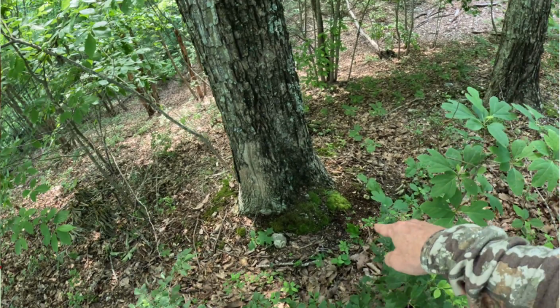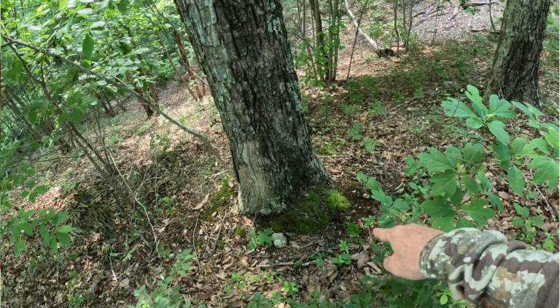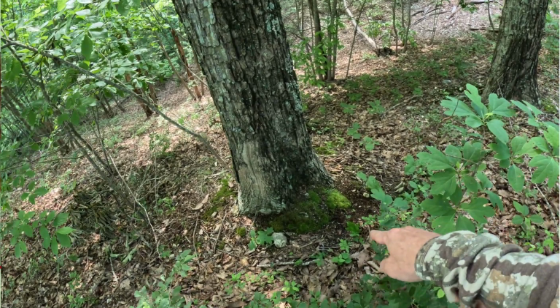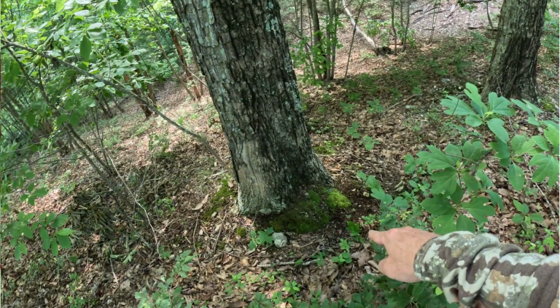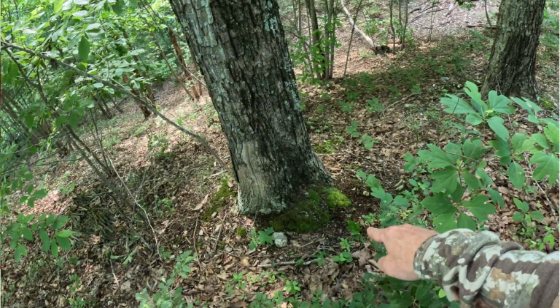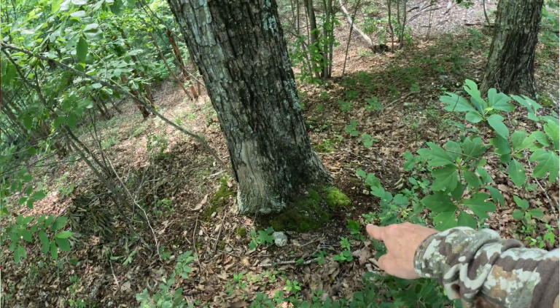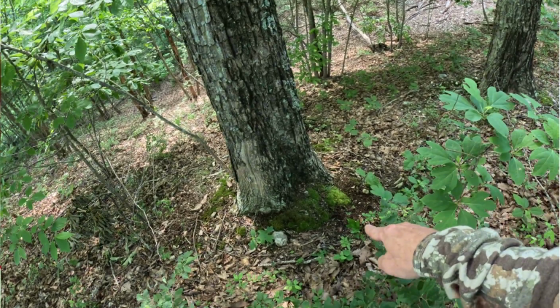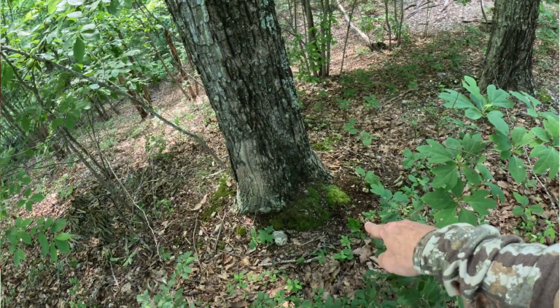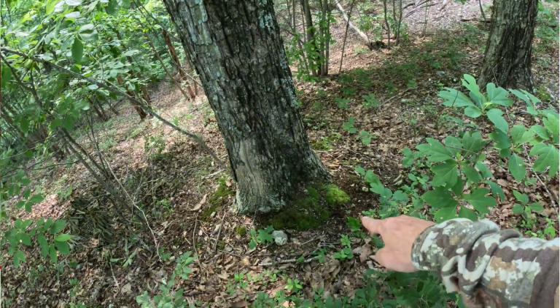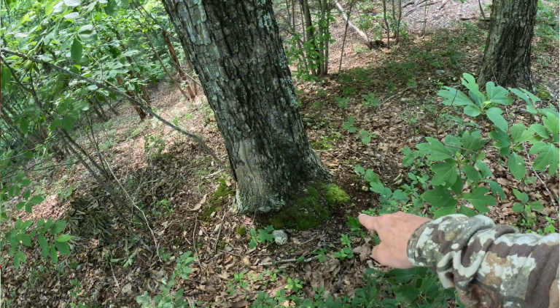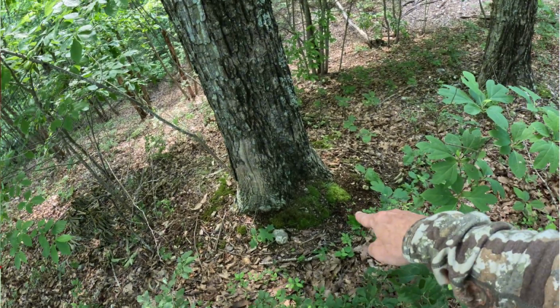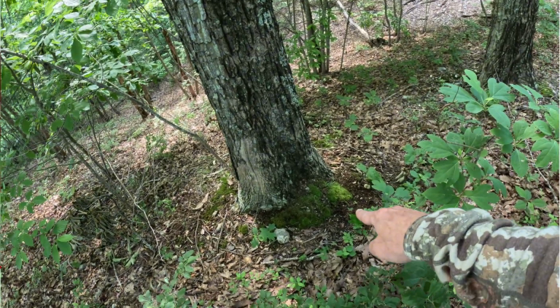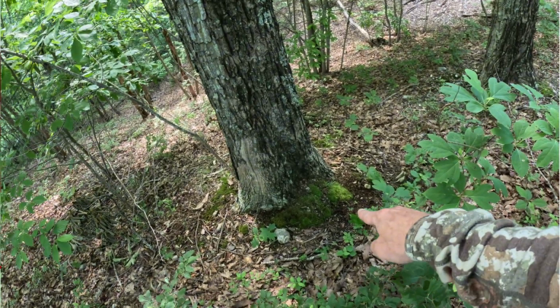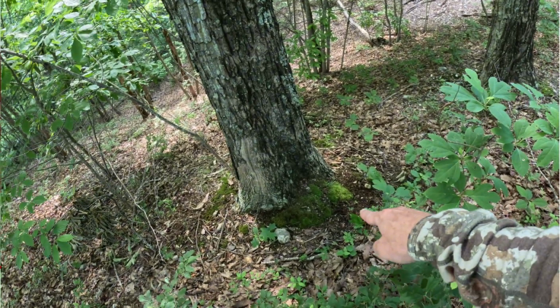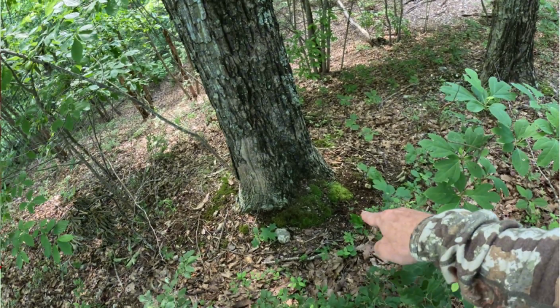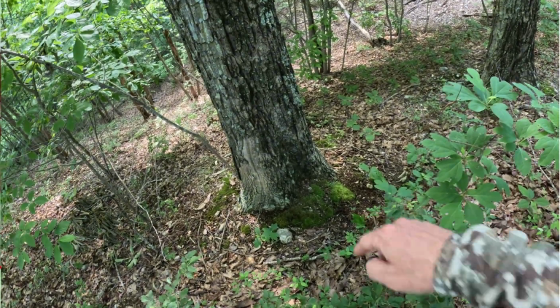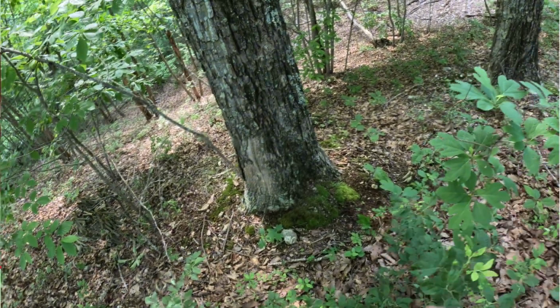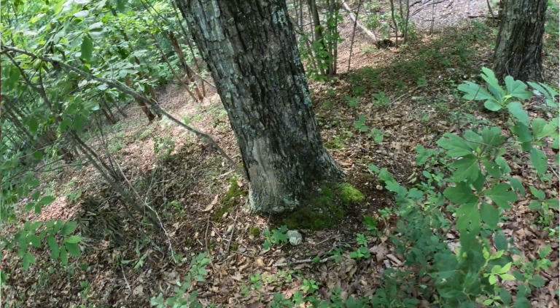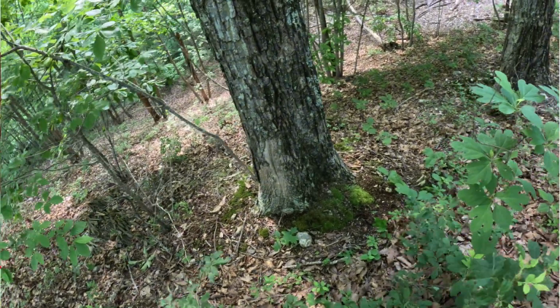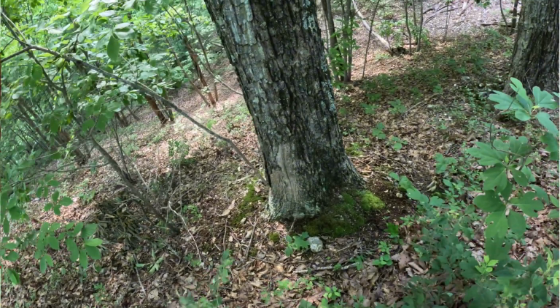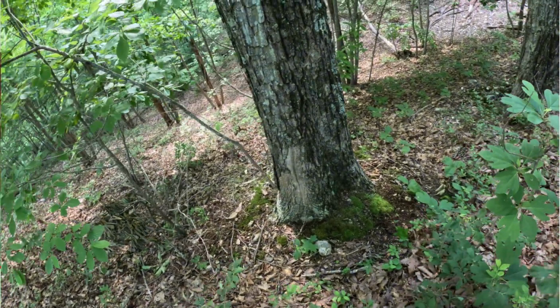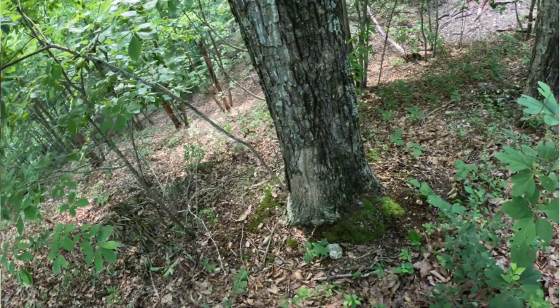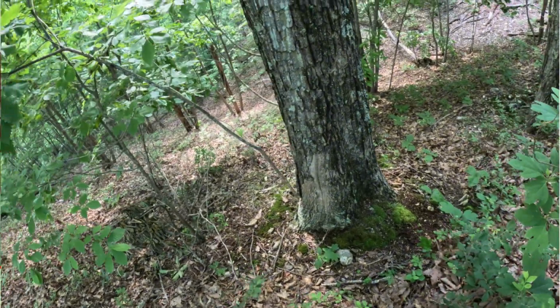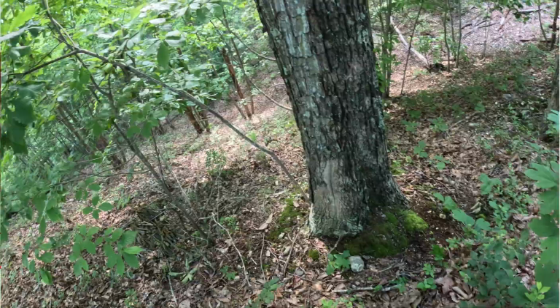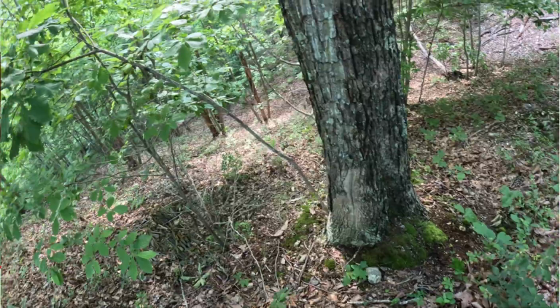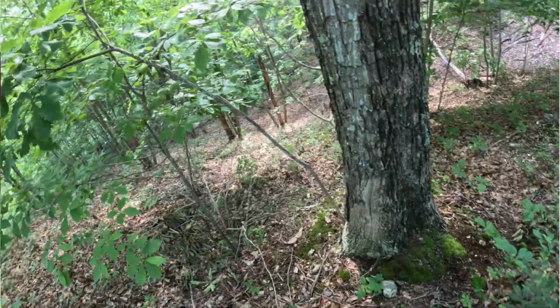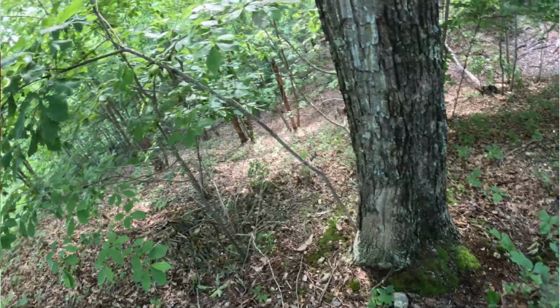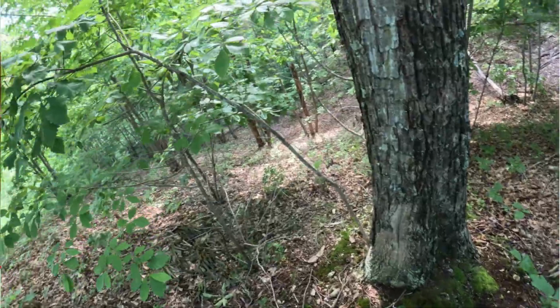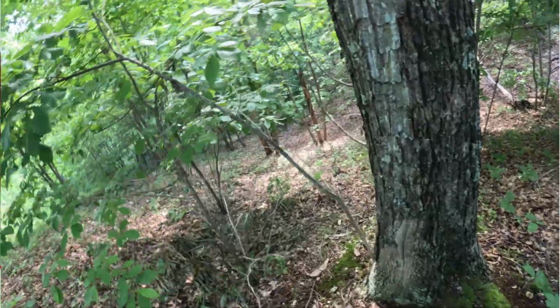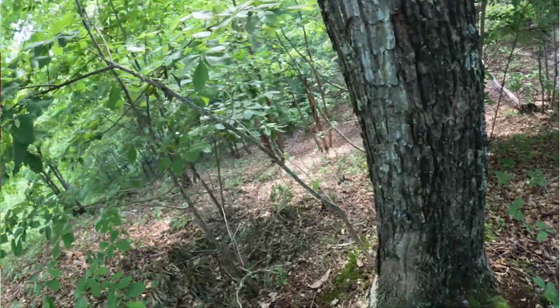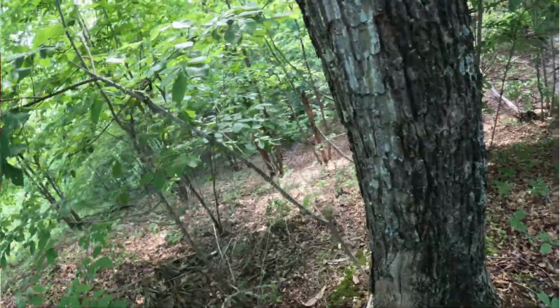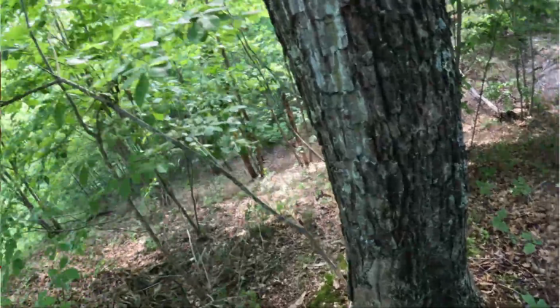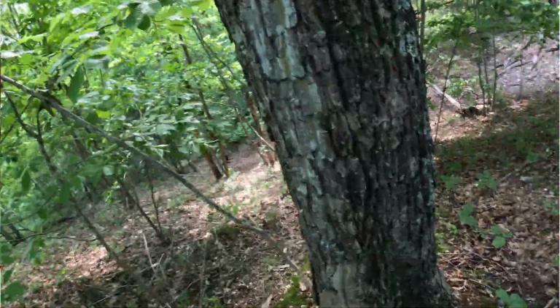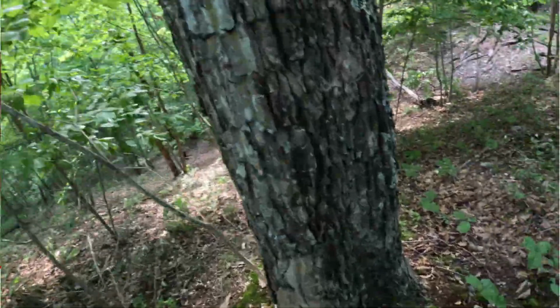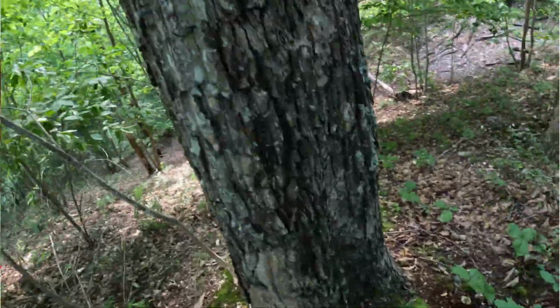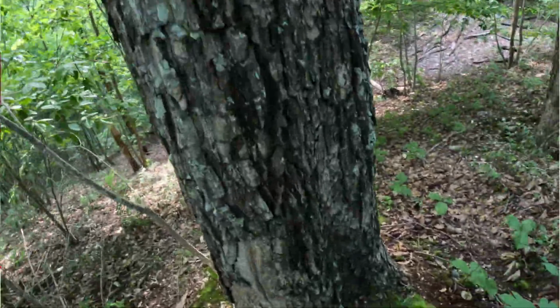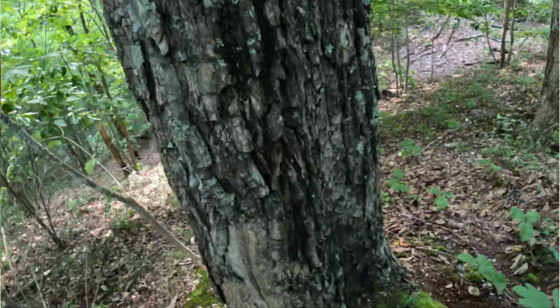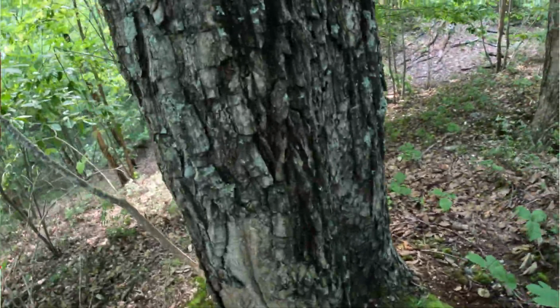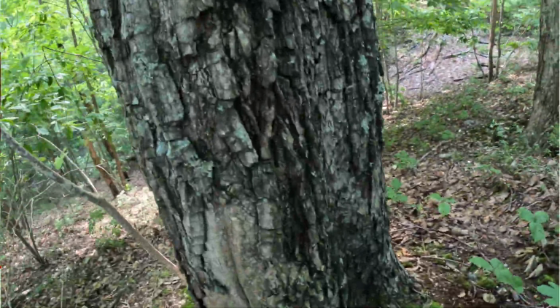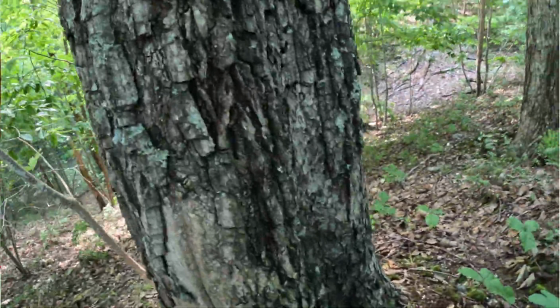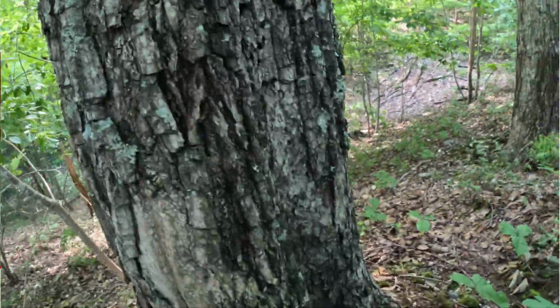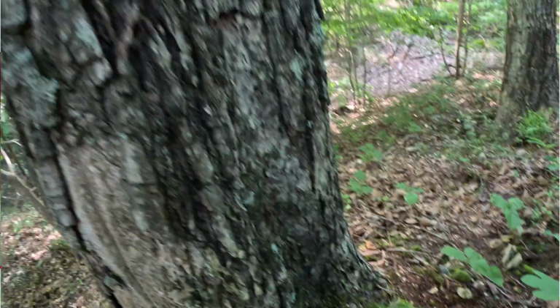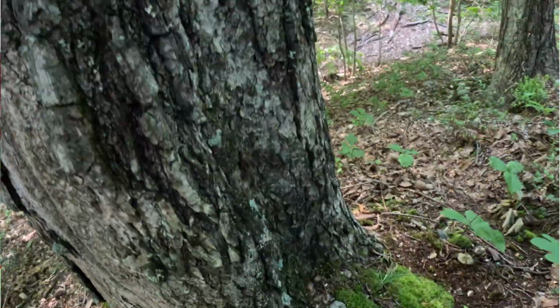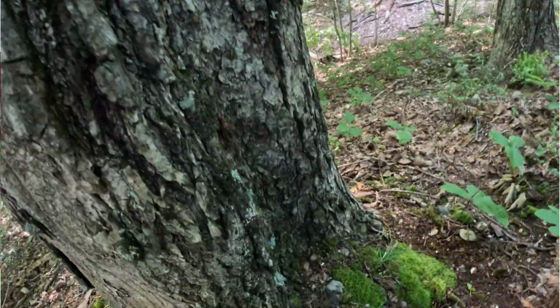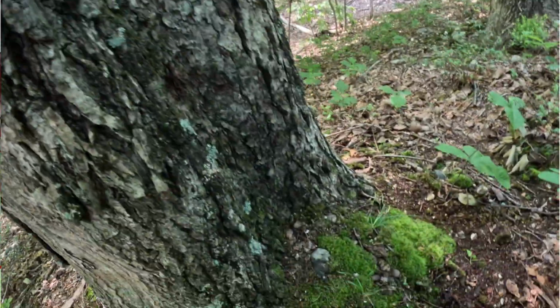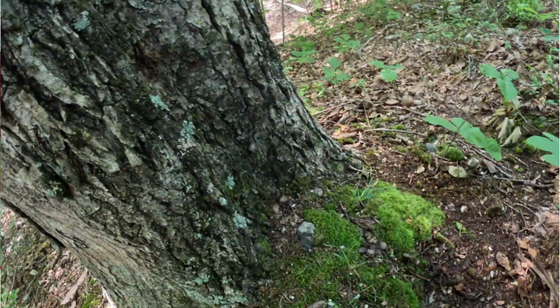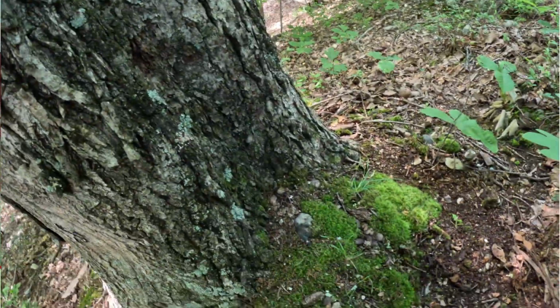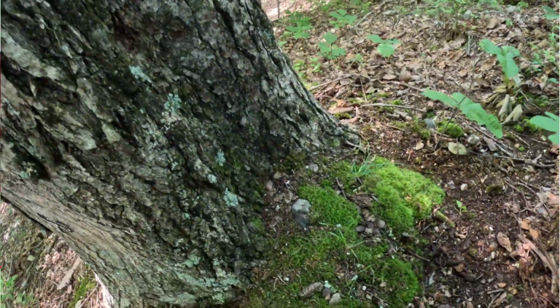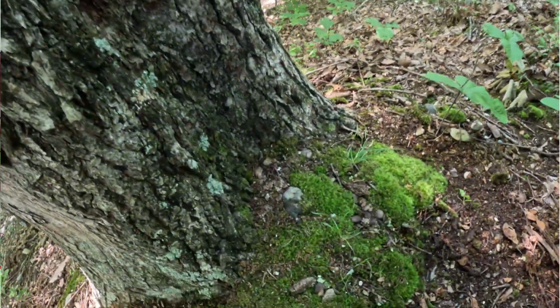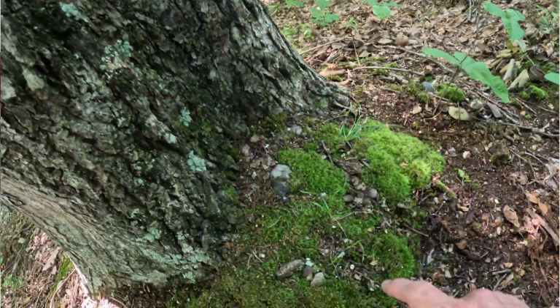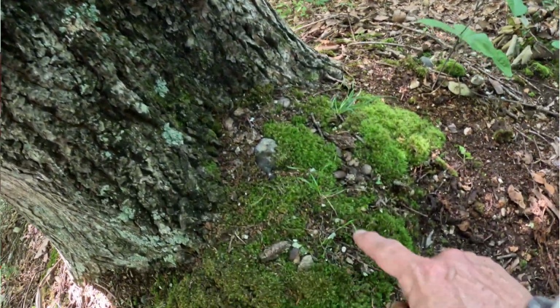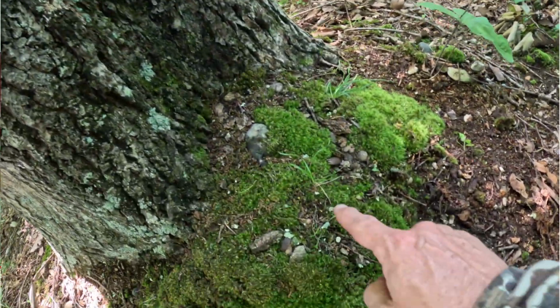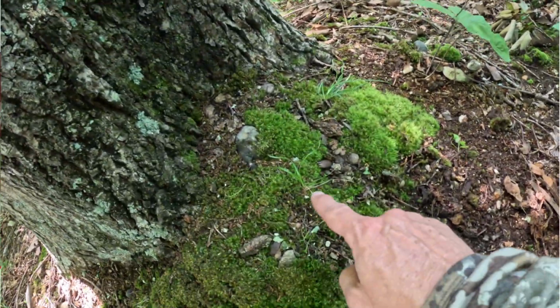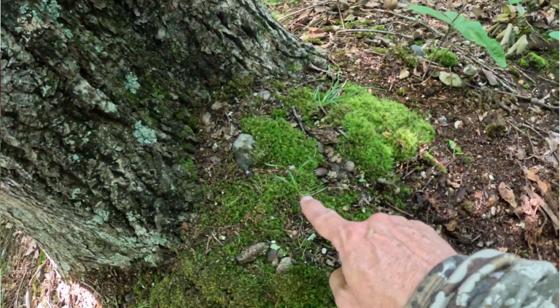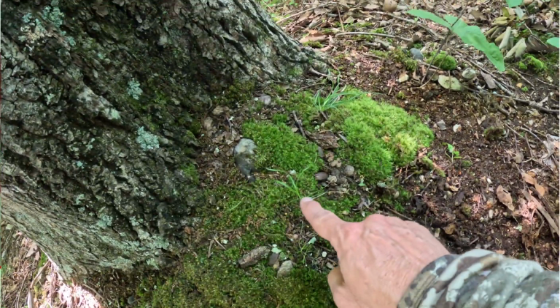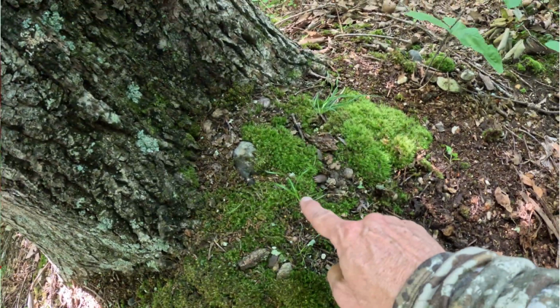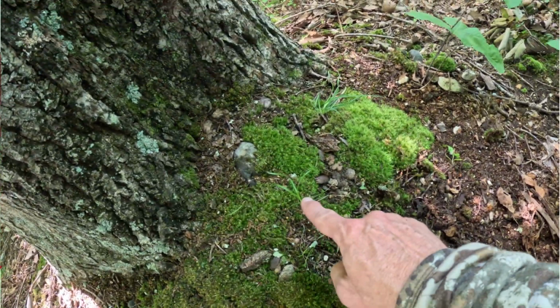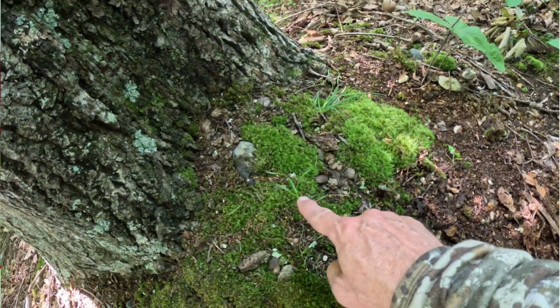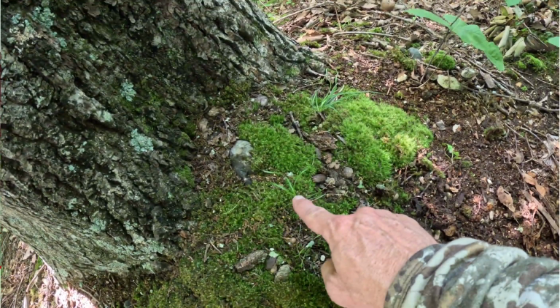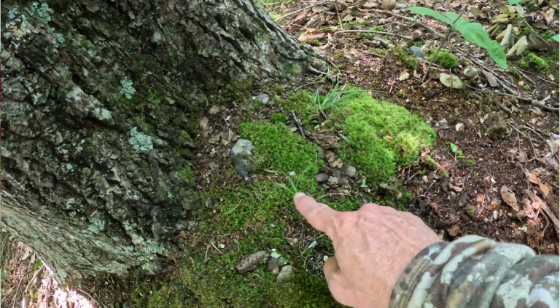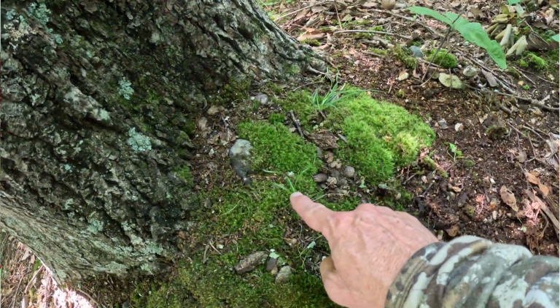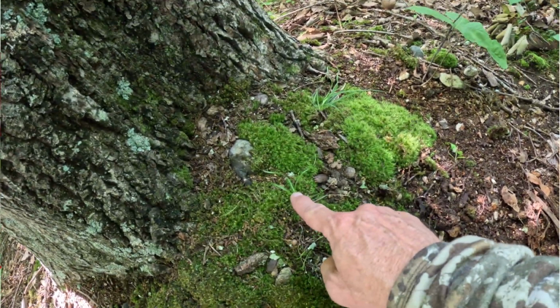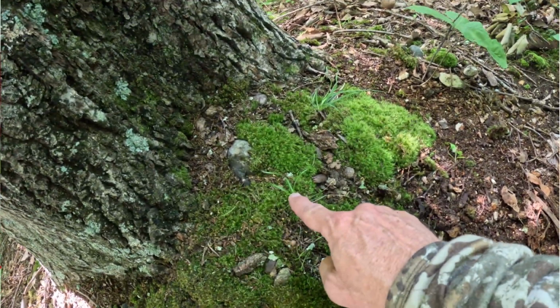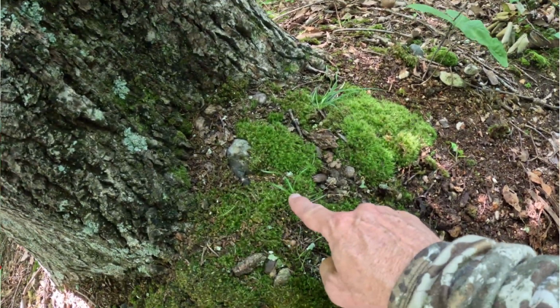We just have to verify these spots with actual scouting, but in the last five years what I'm finding is tenfold what it used to be.